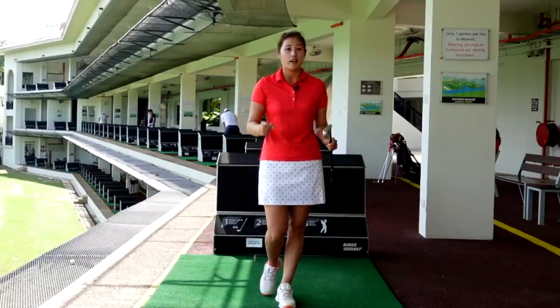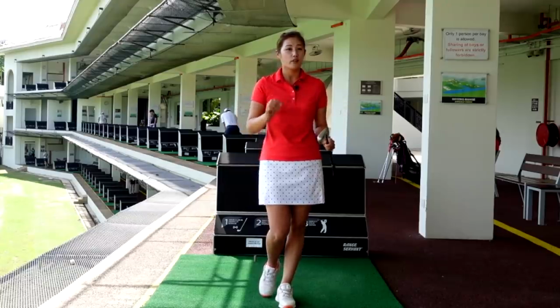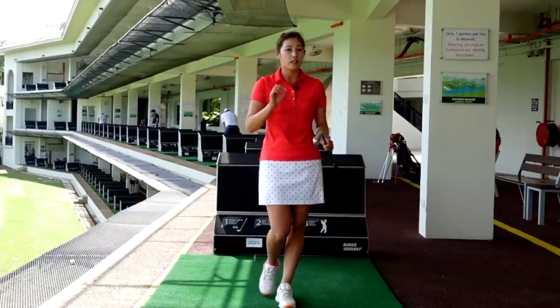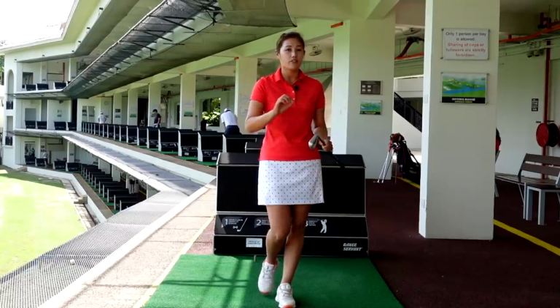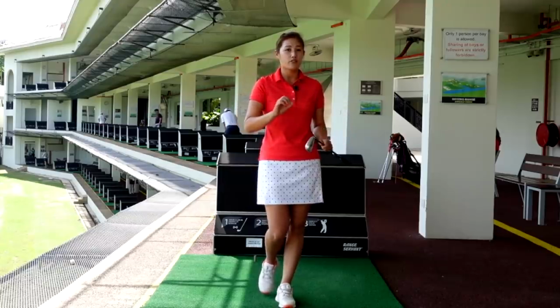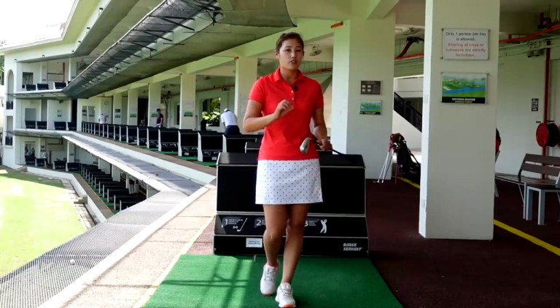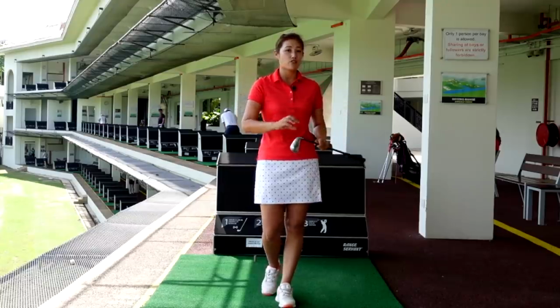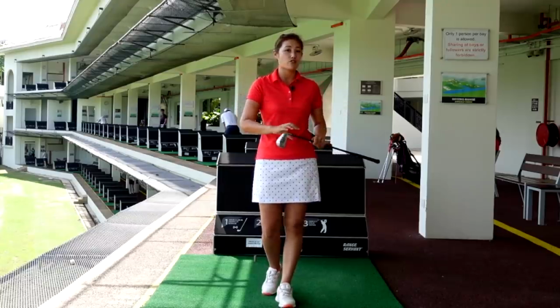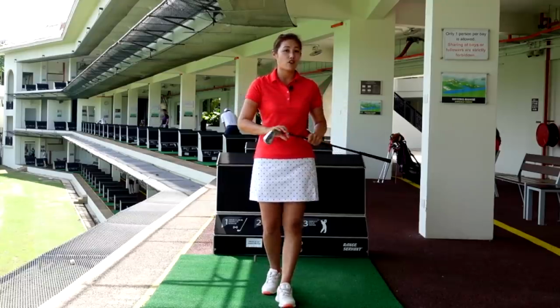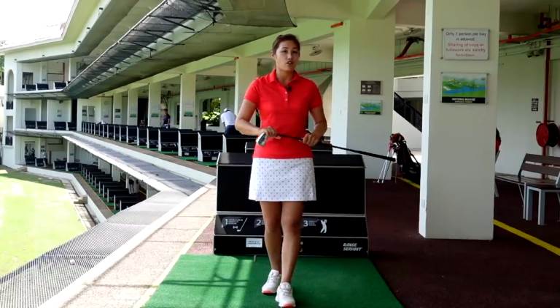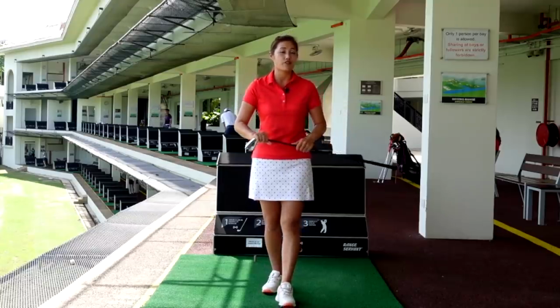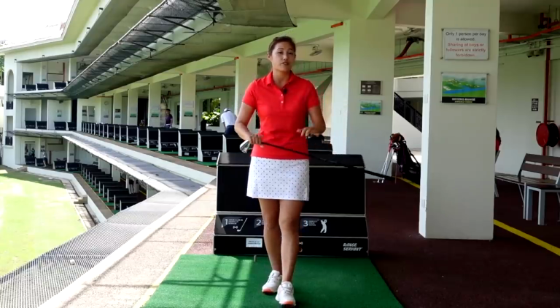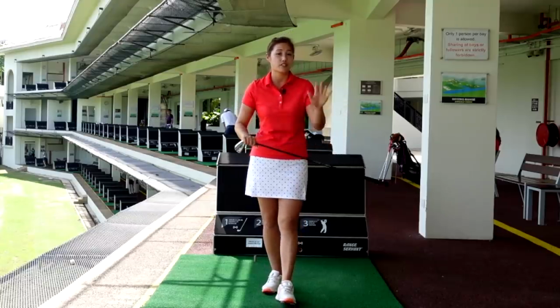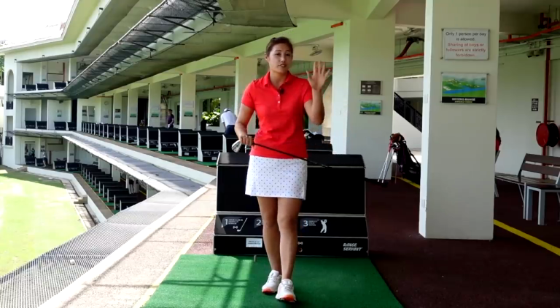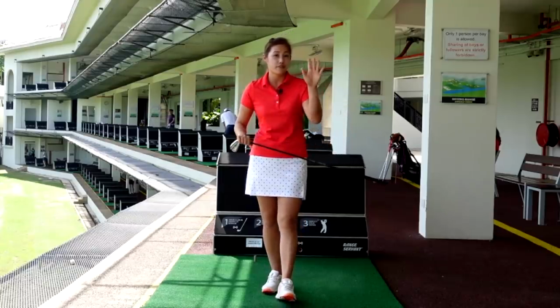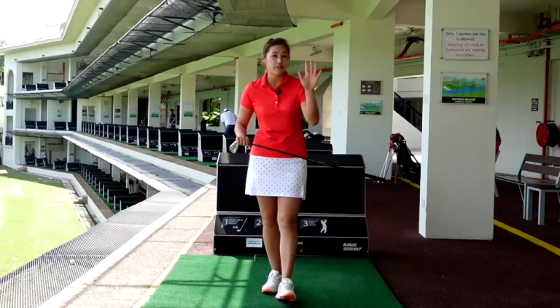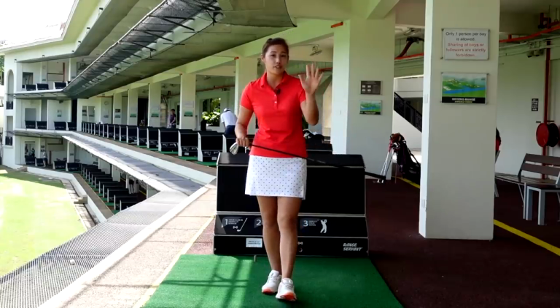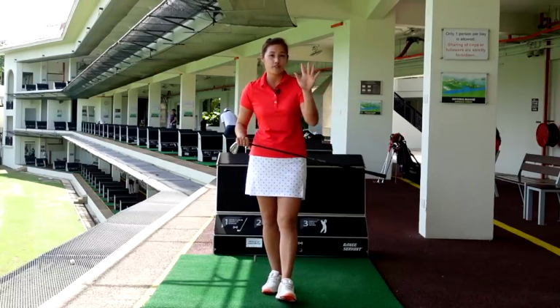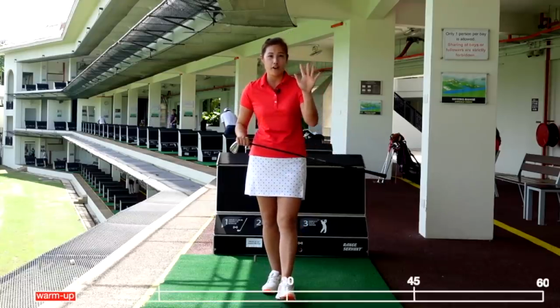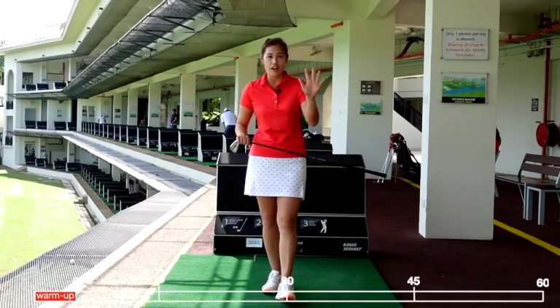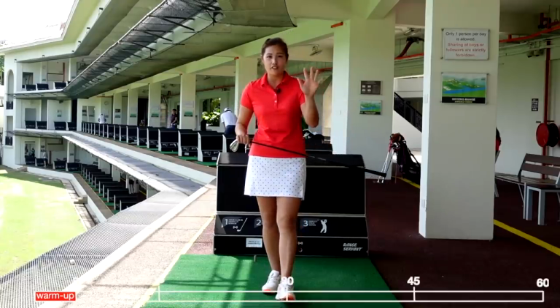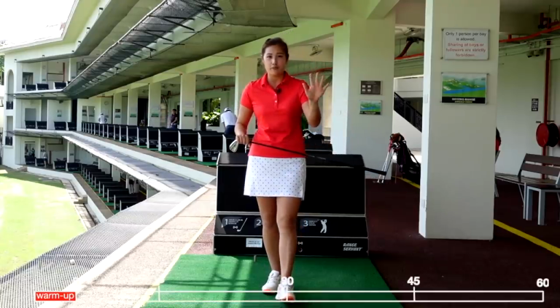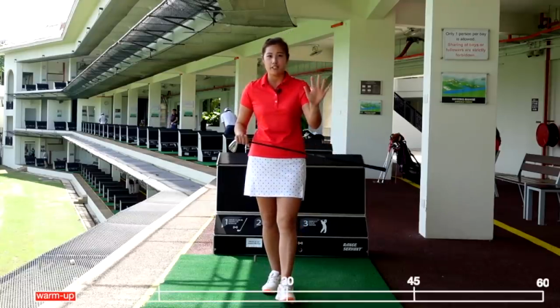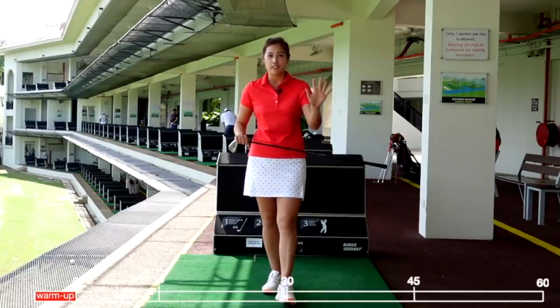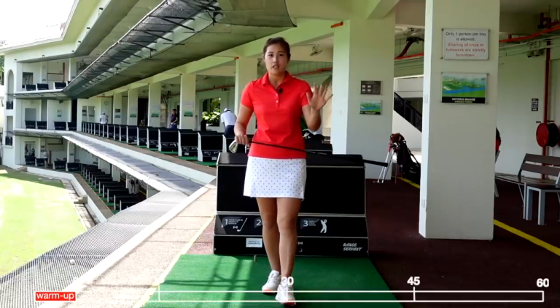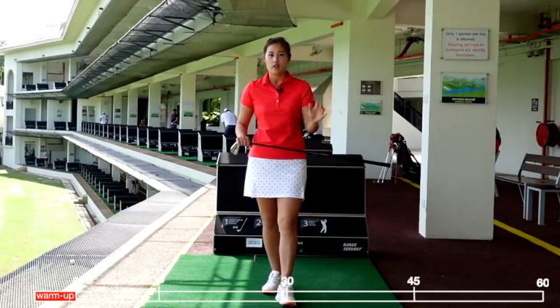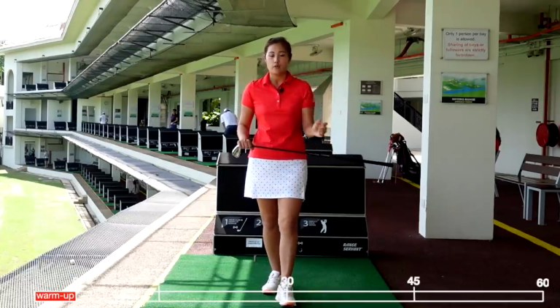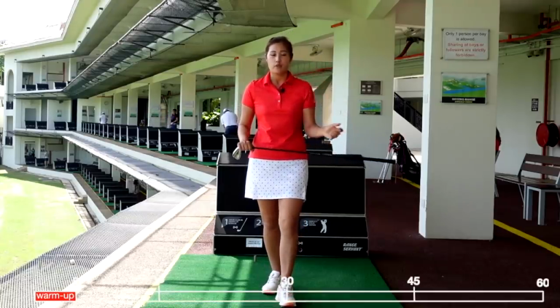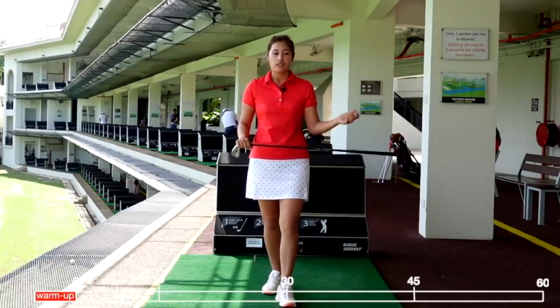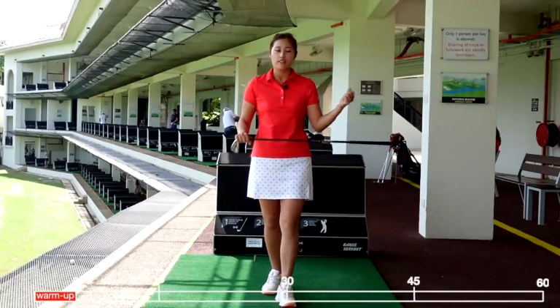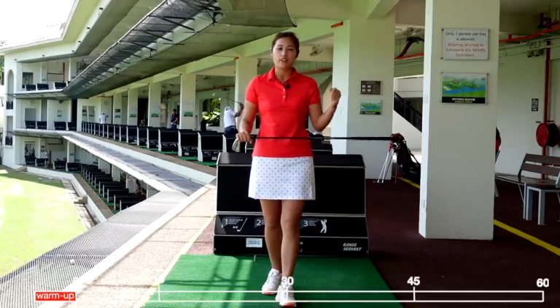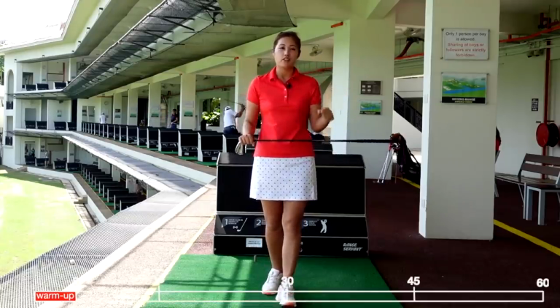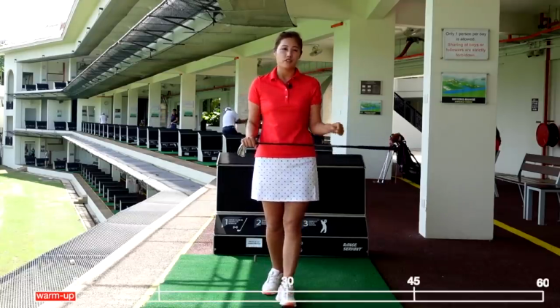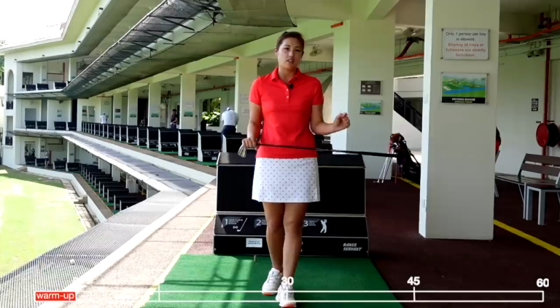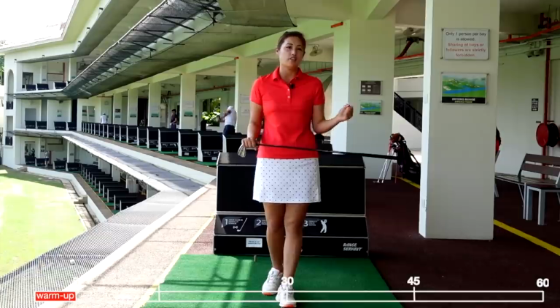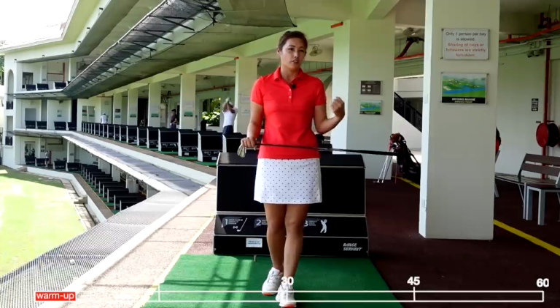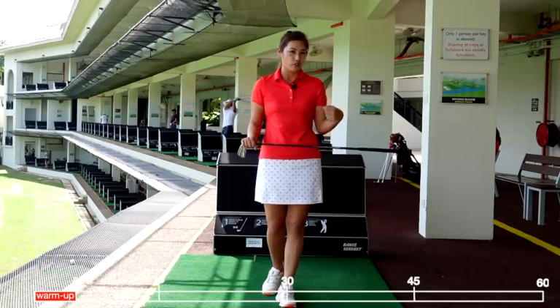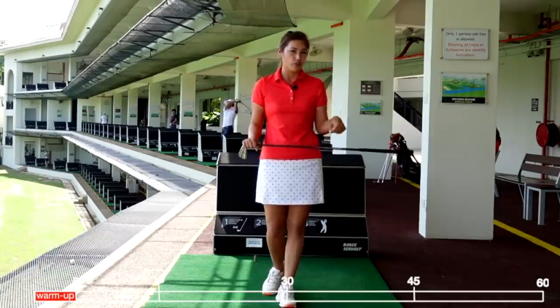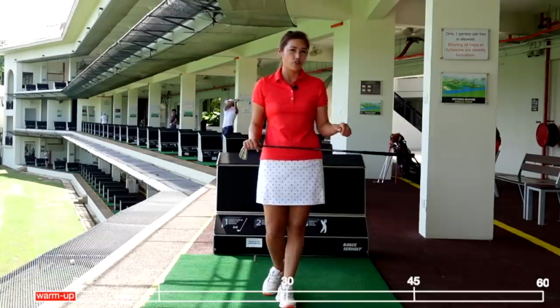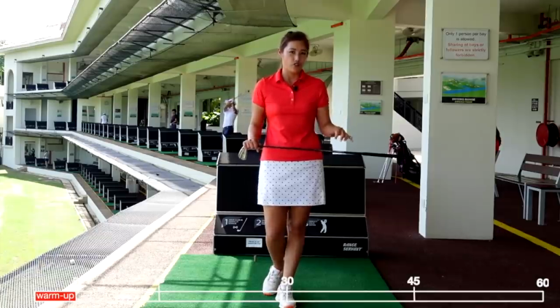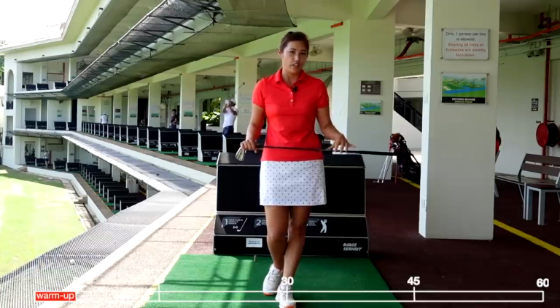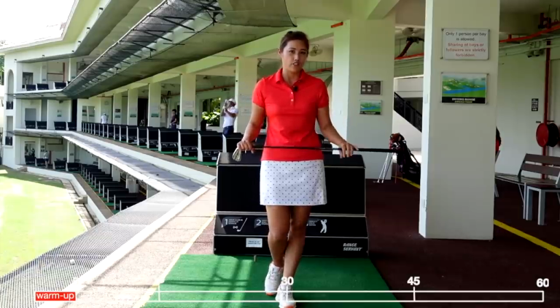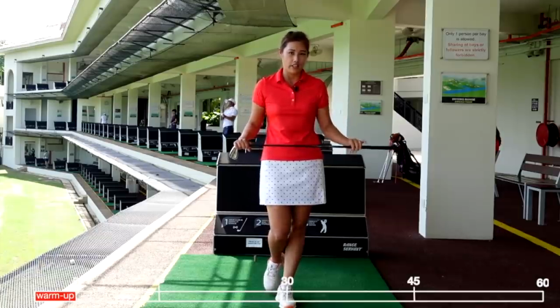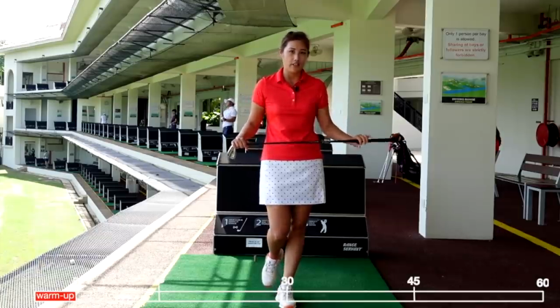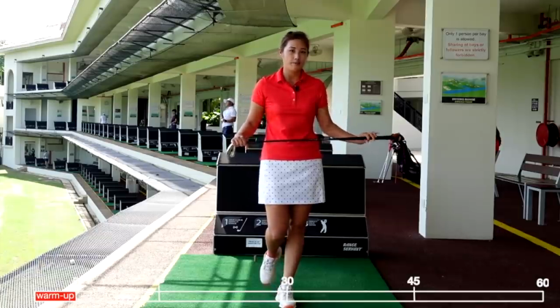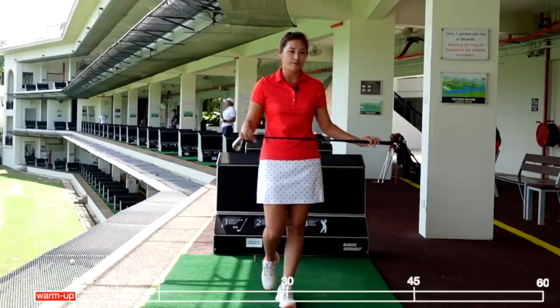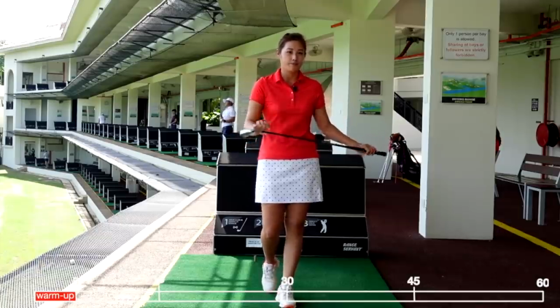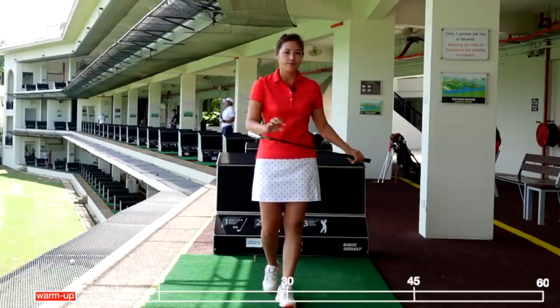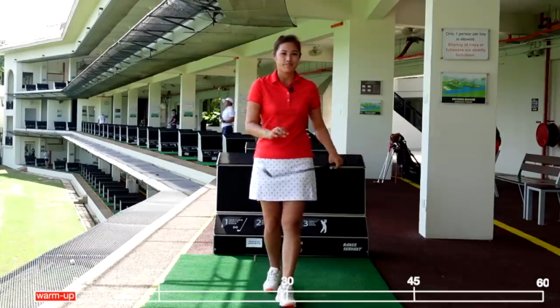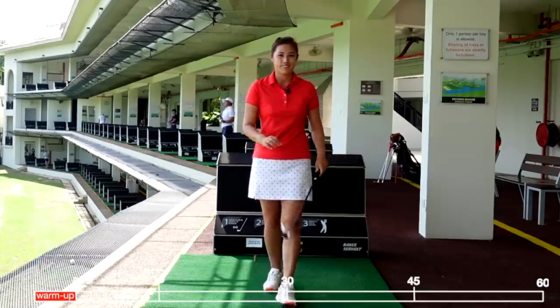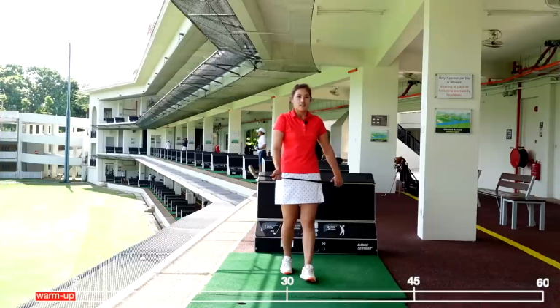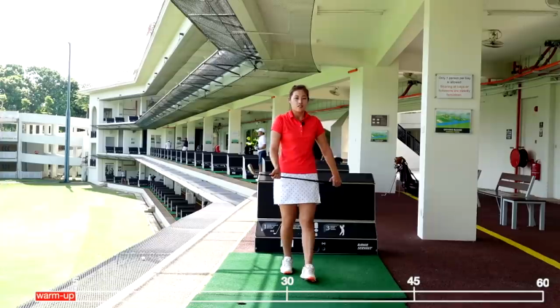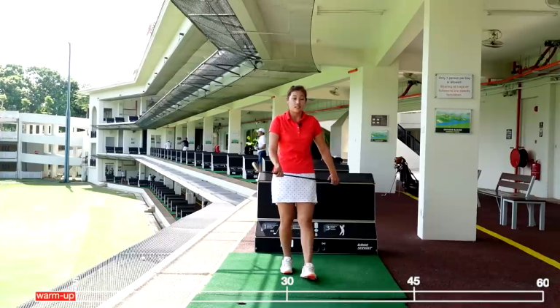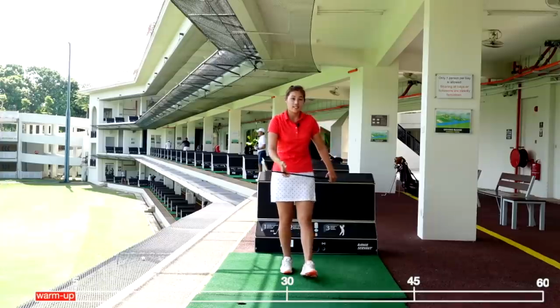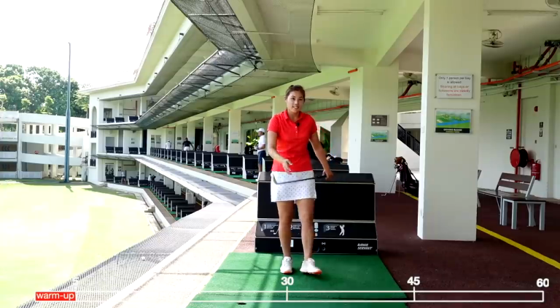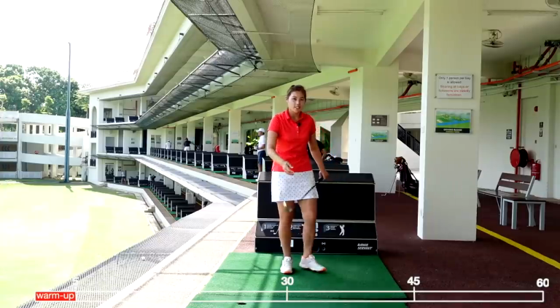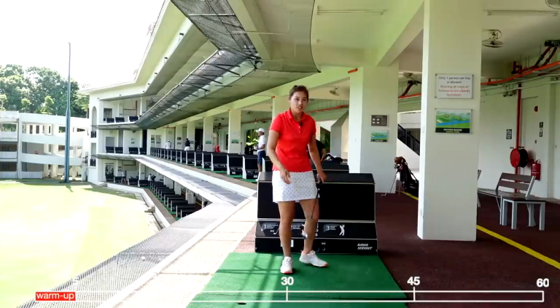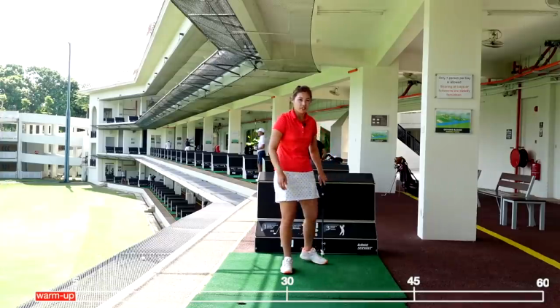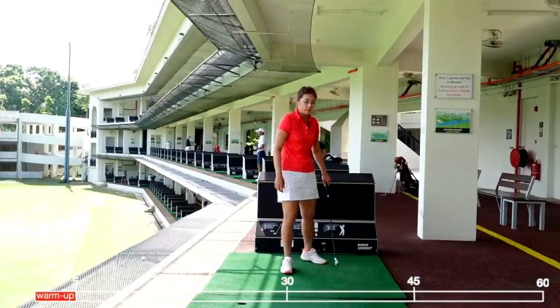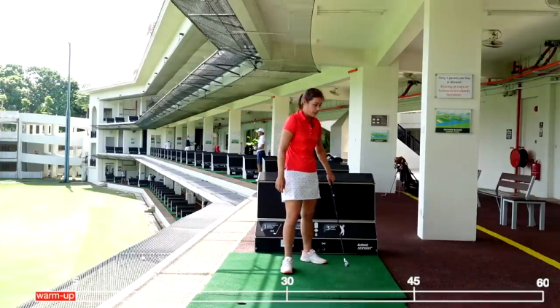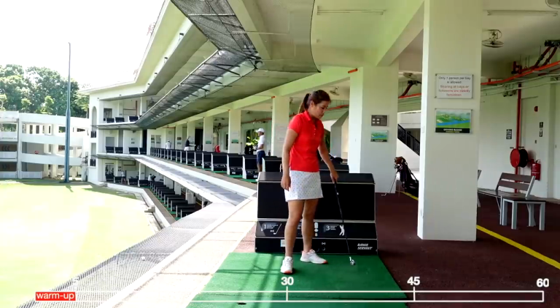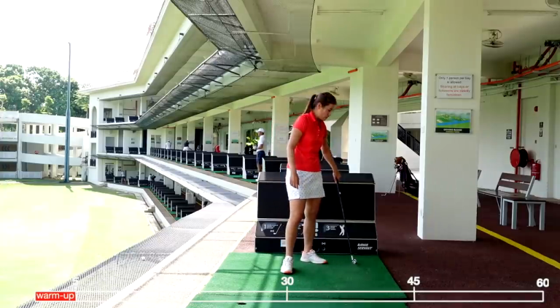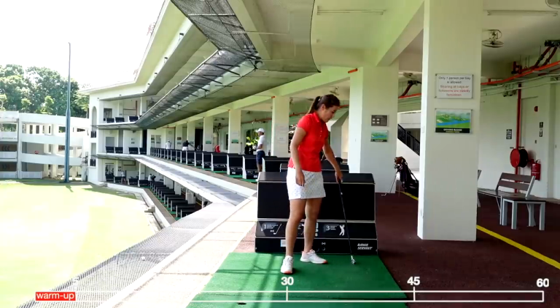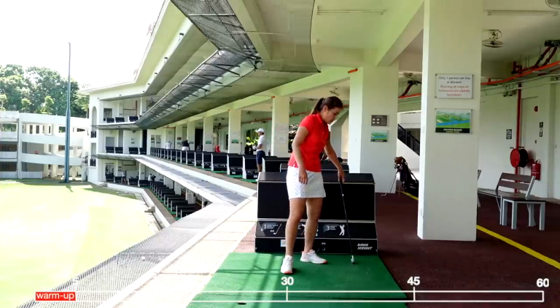I would like for you to start off with the first five minutes giving yourself a good stretch. So let's get started with our stretch.